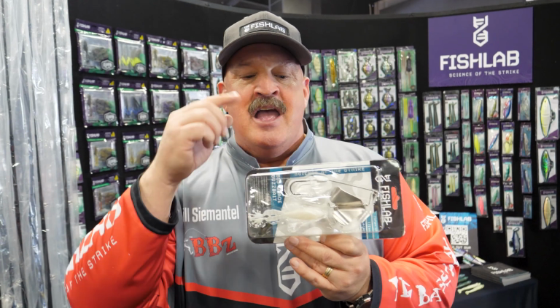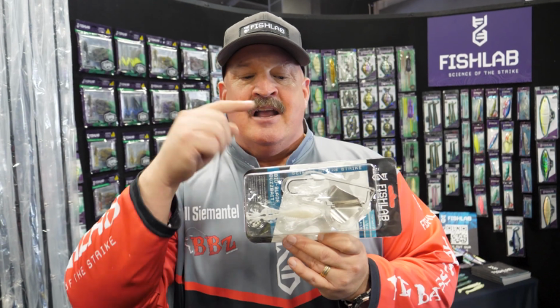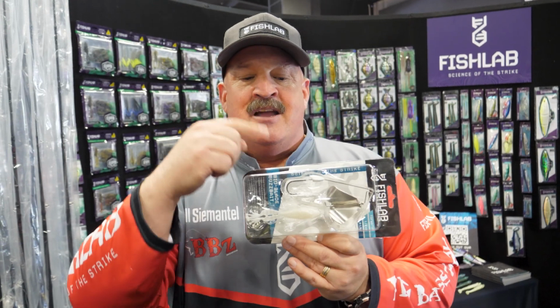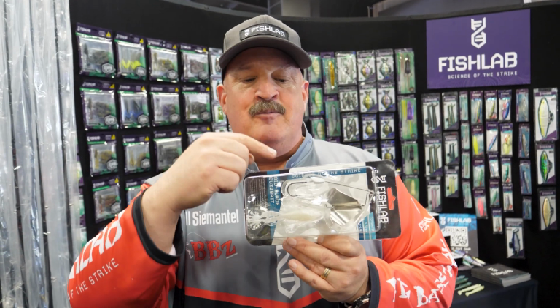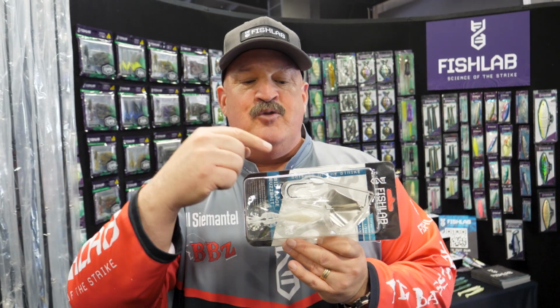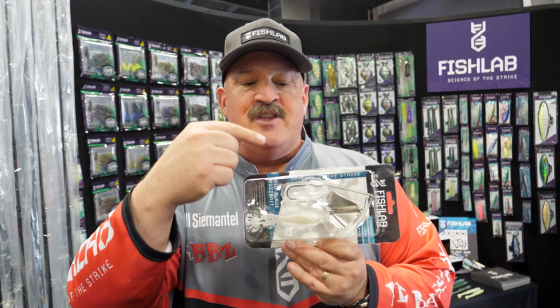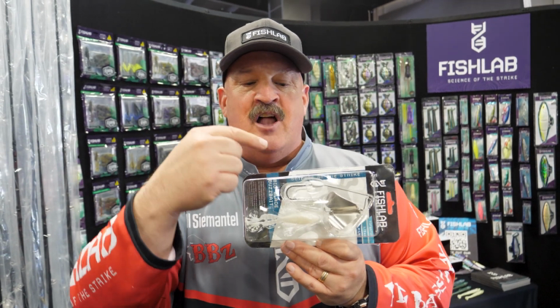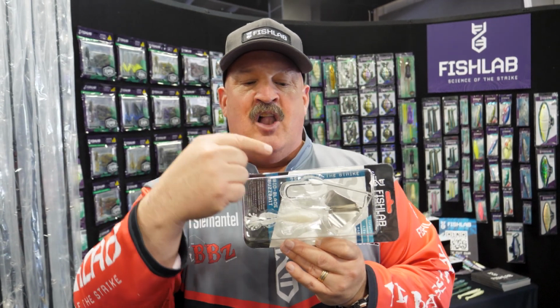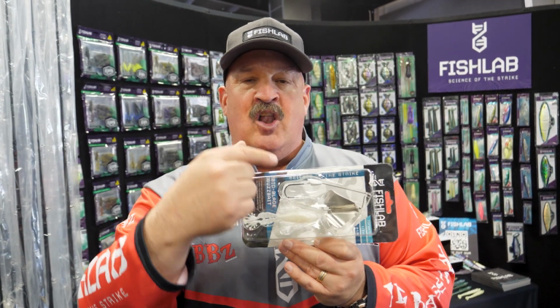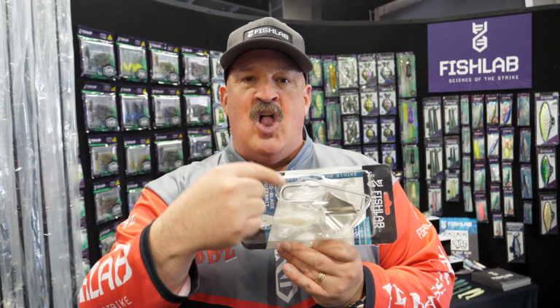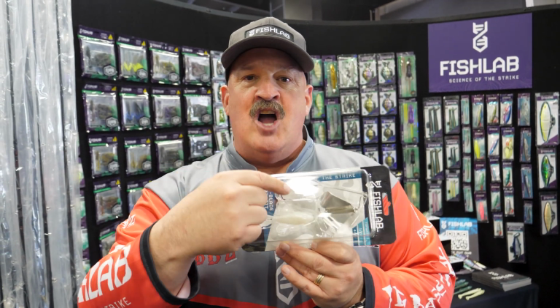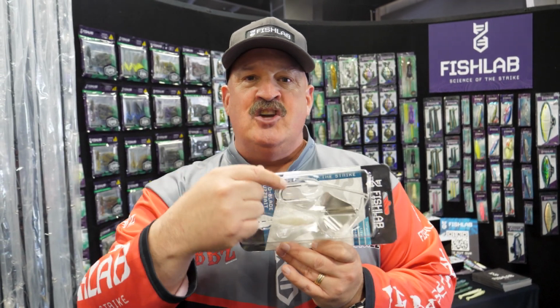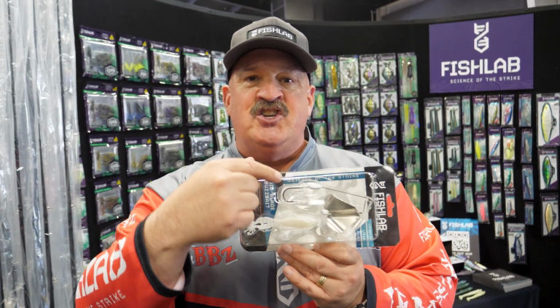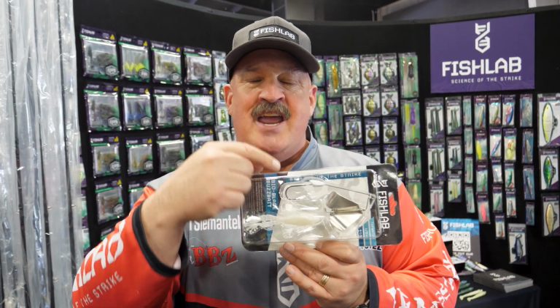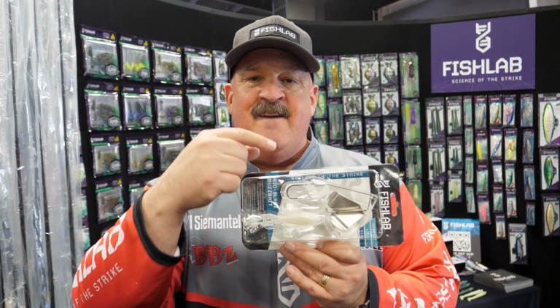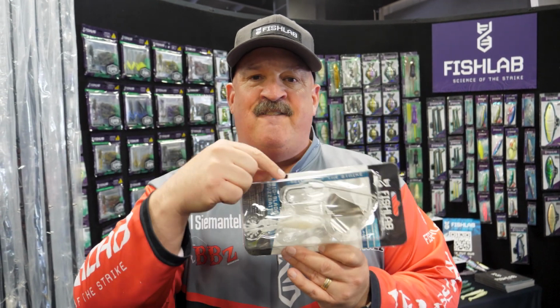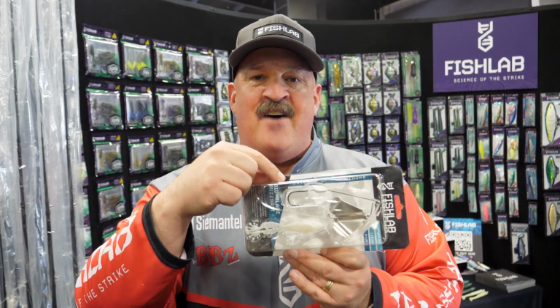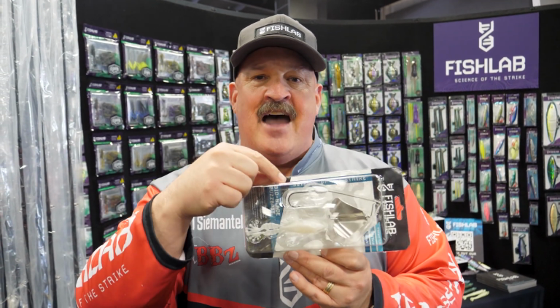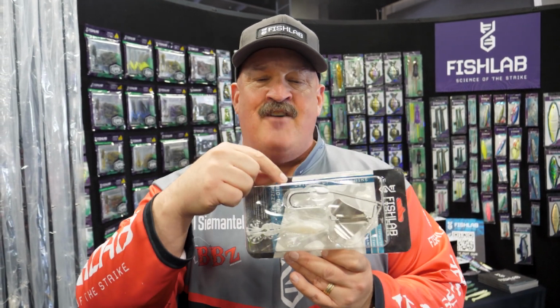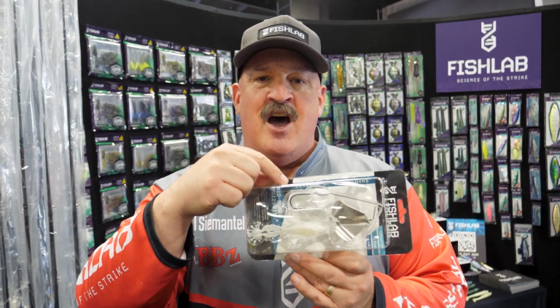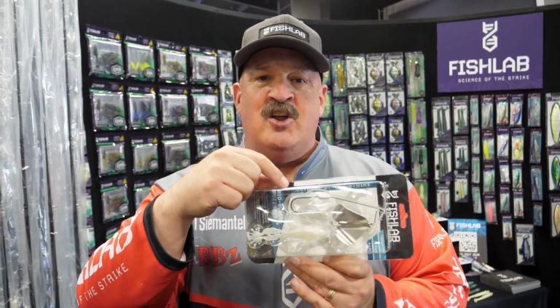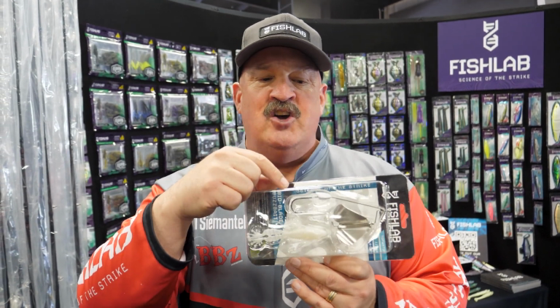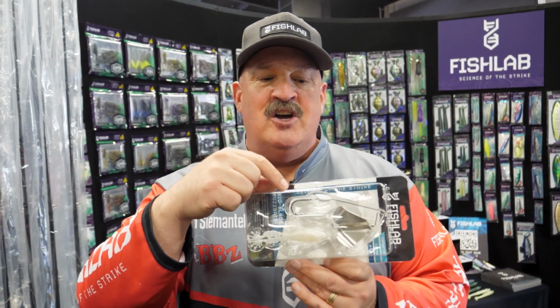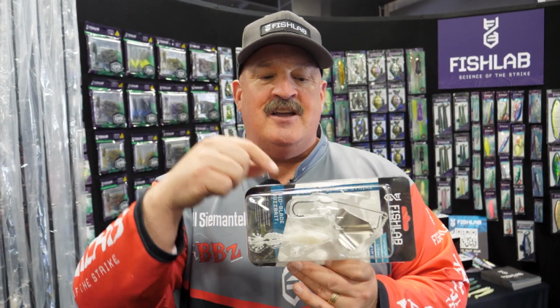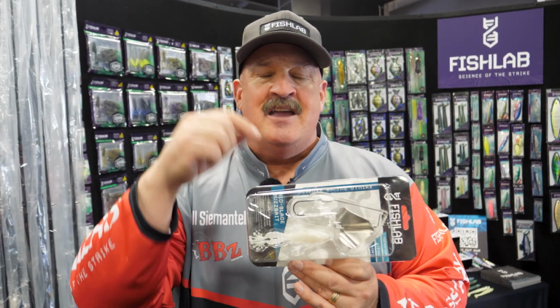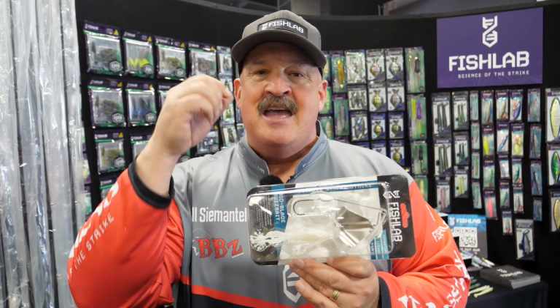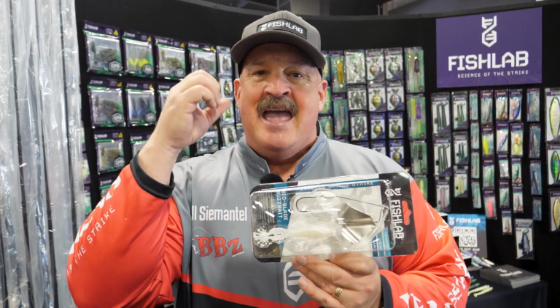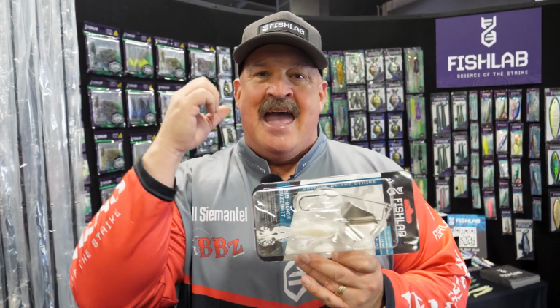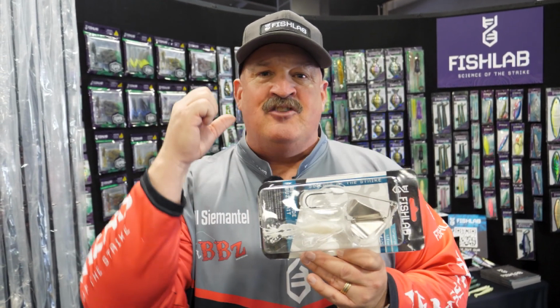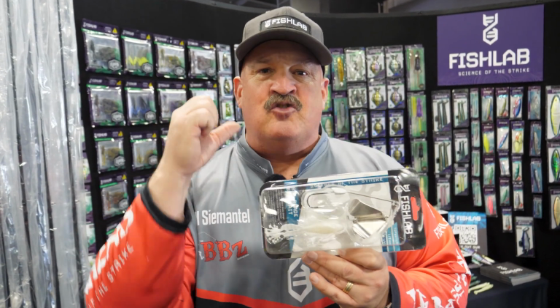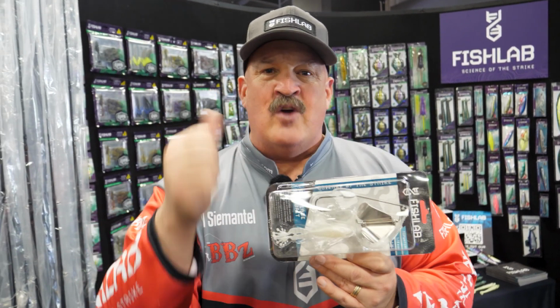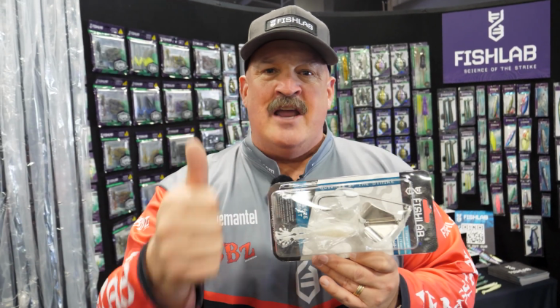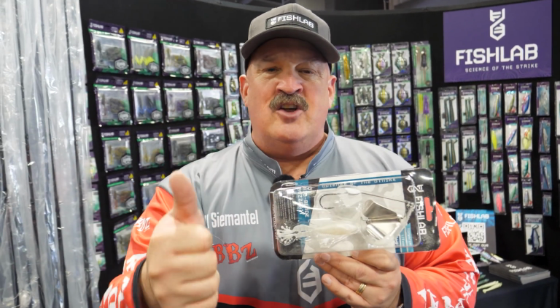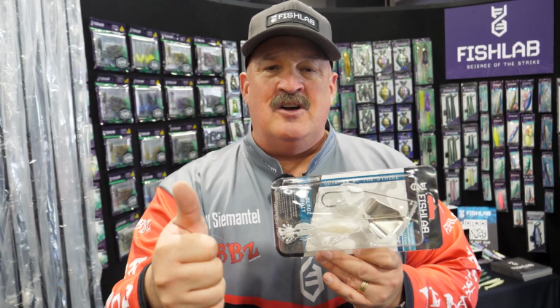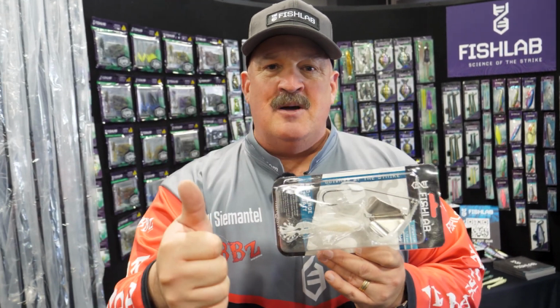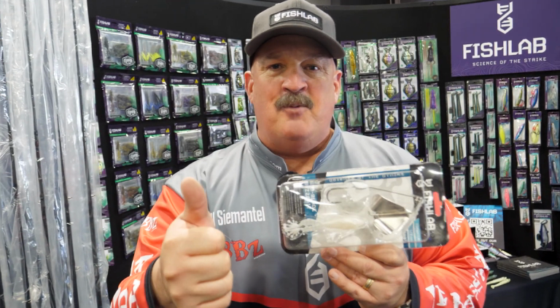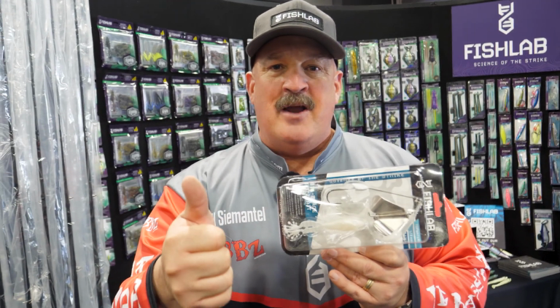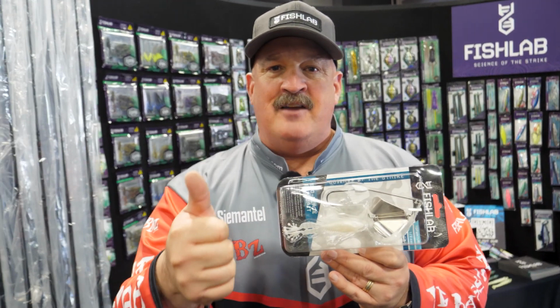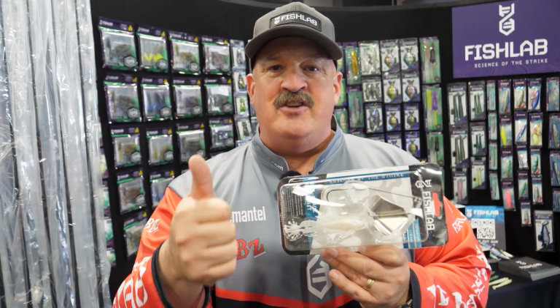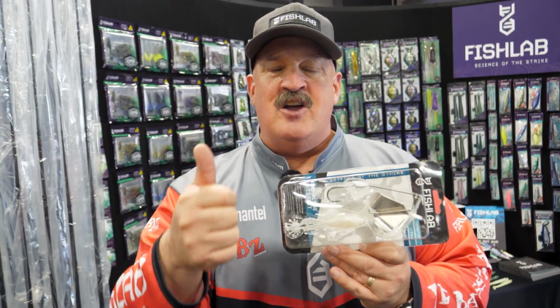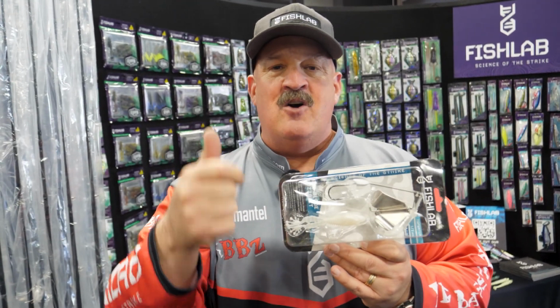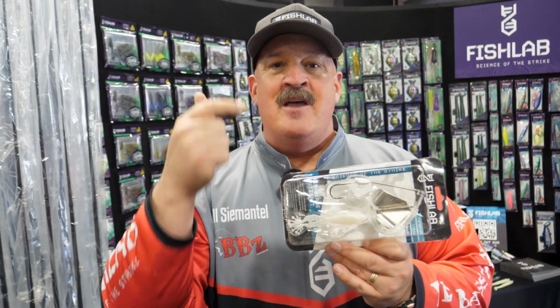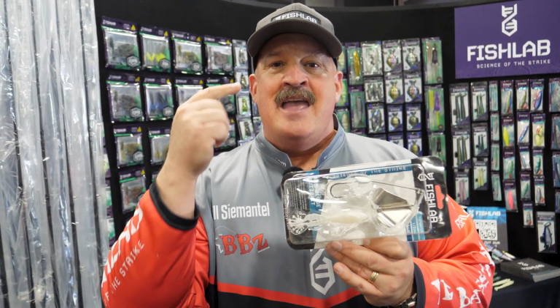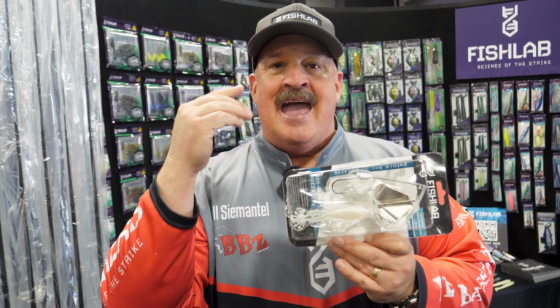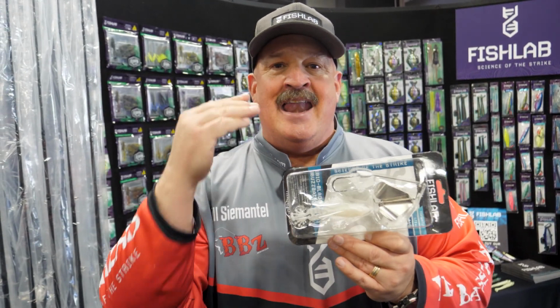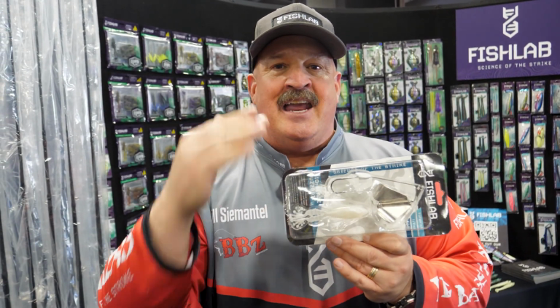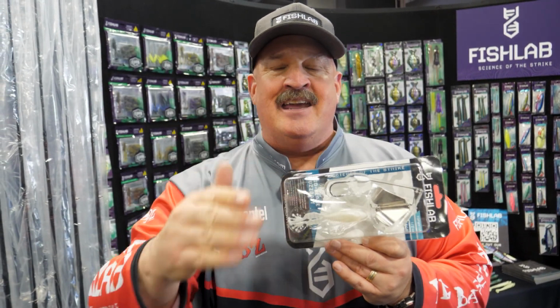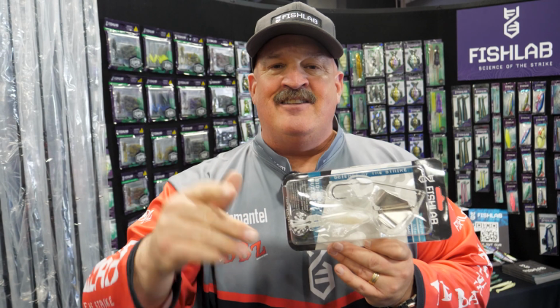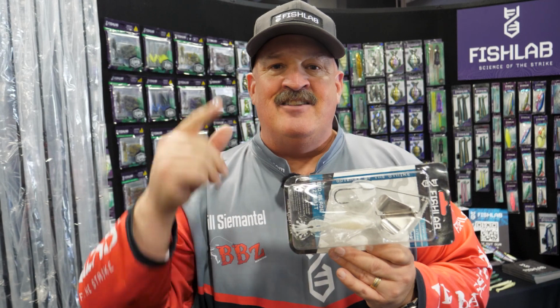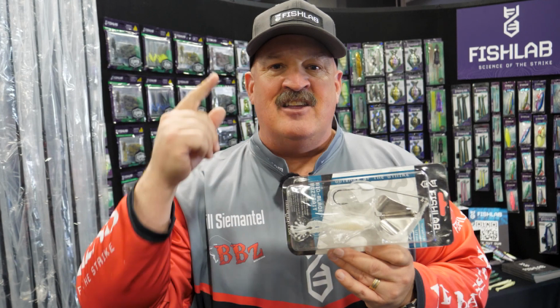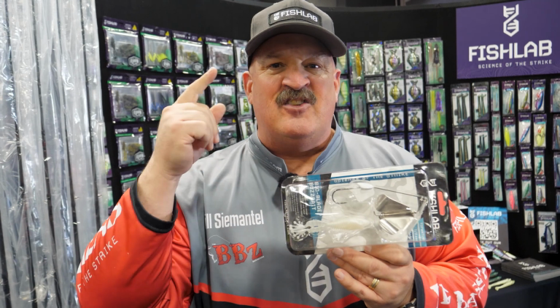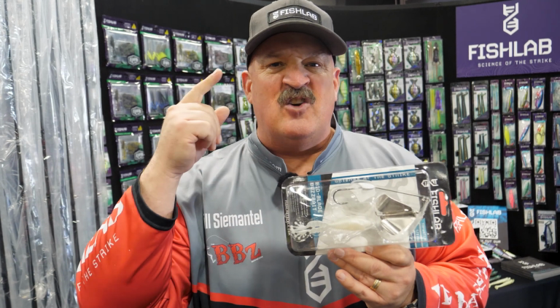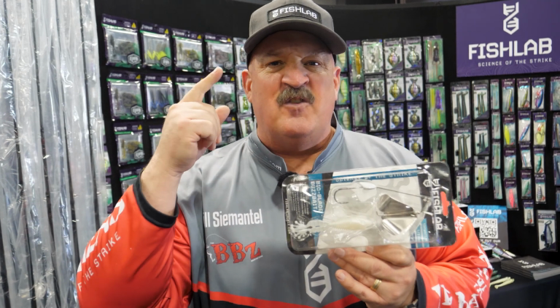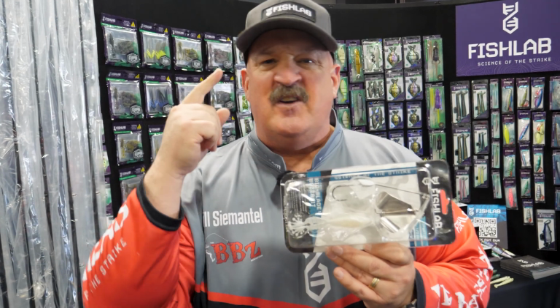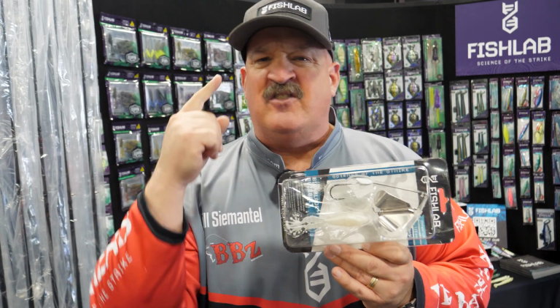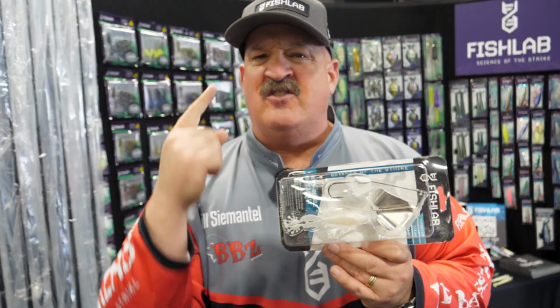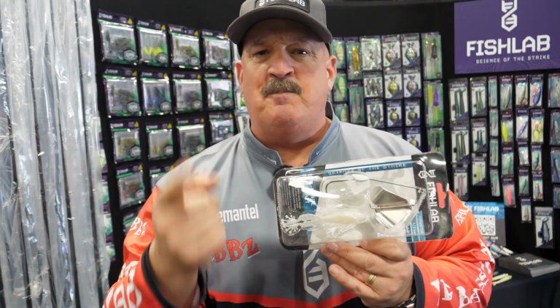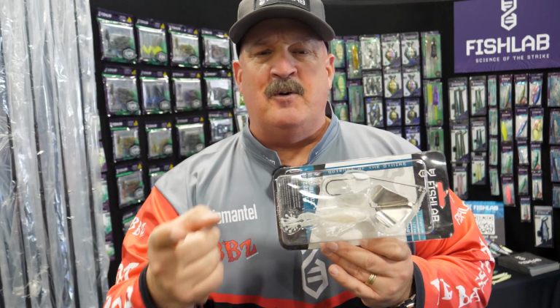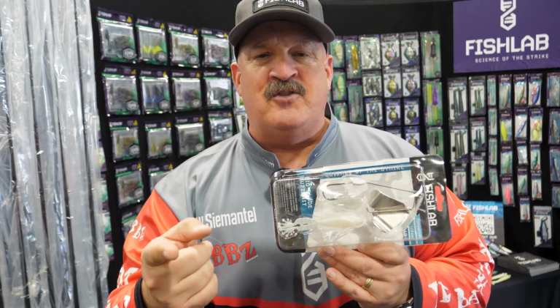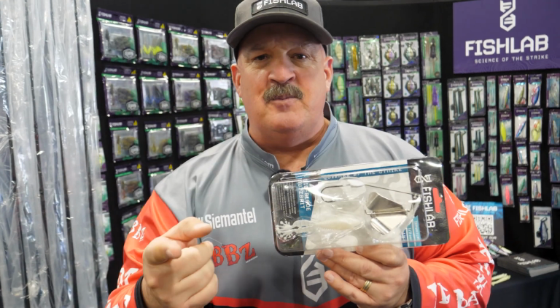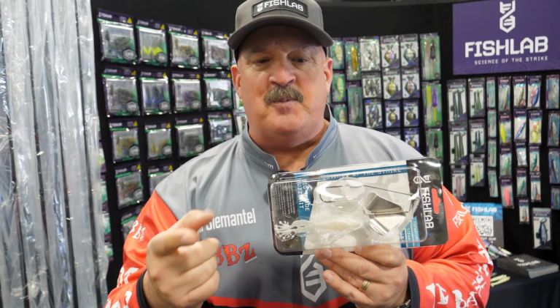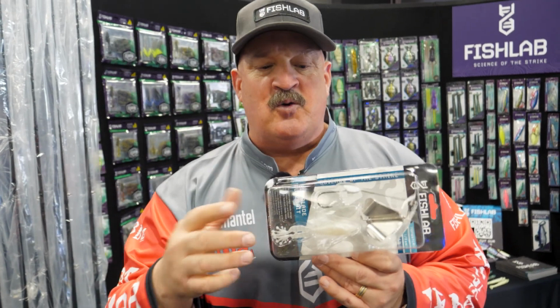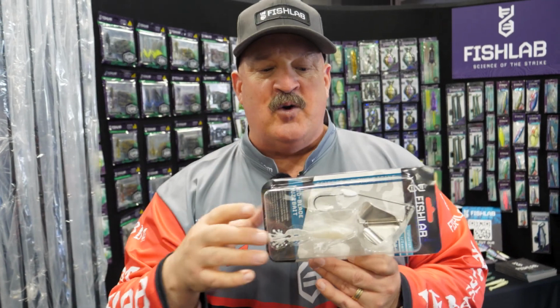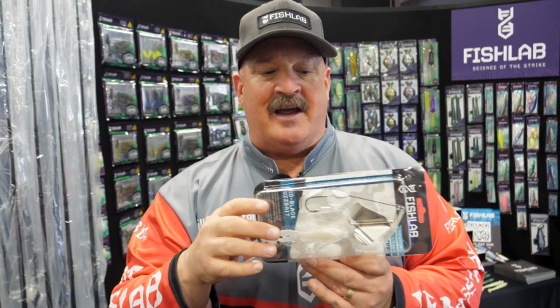Comes with a long shank 5-0 hook, has great hookup ratio, and it gets to the surface super, super quick.